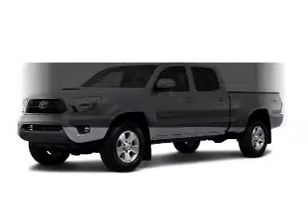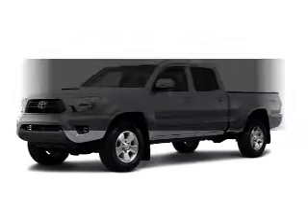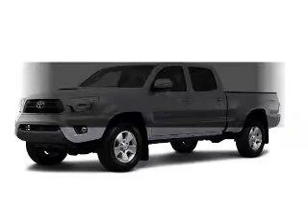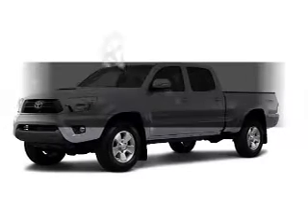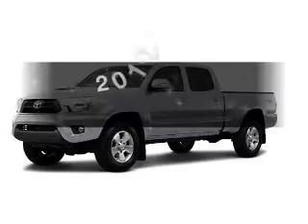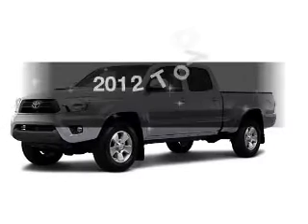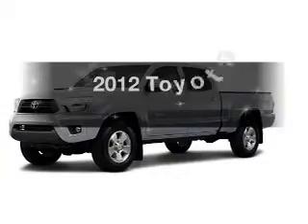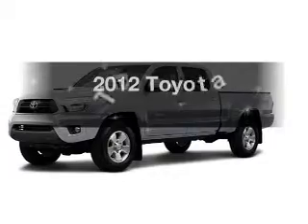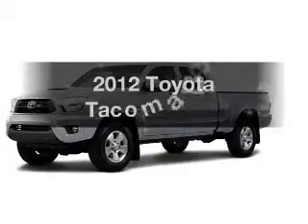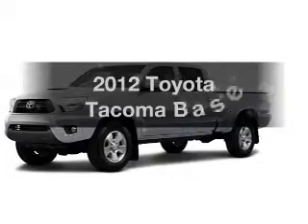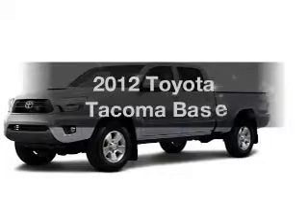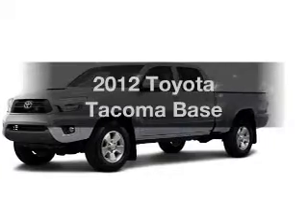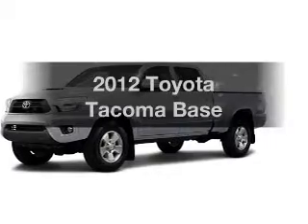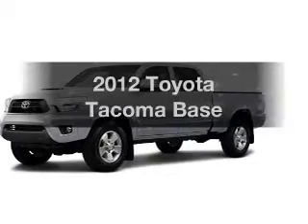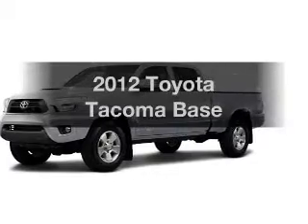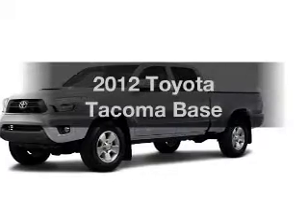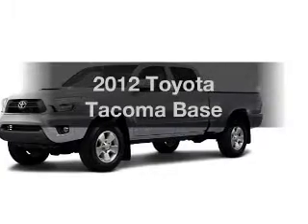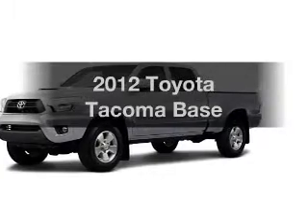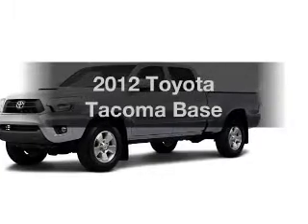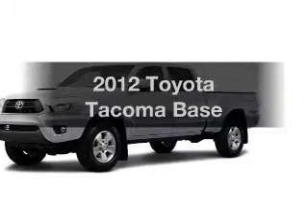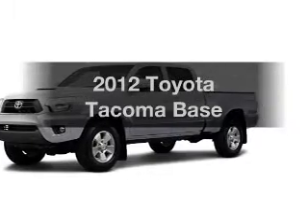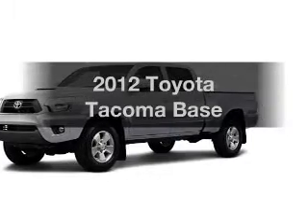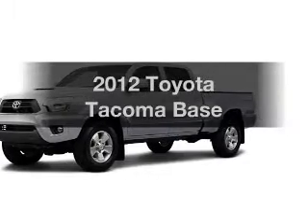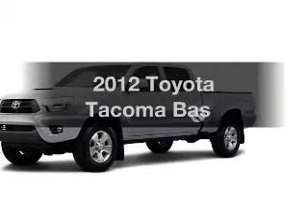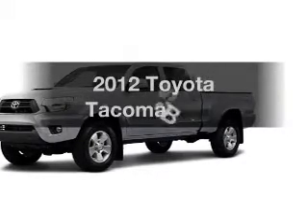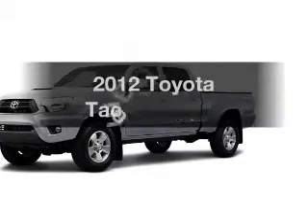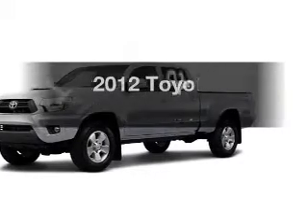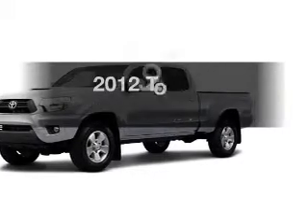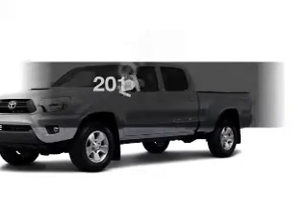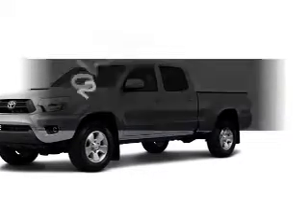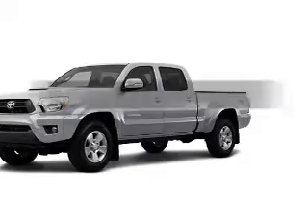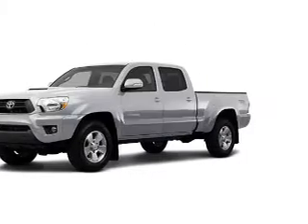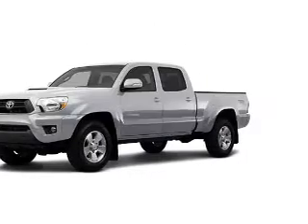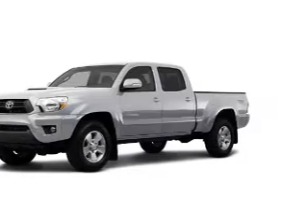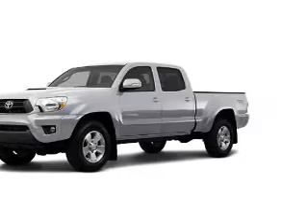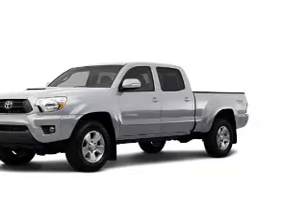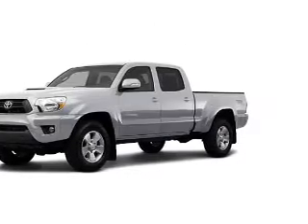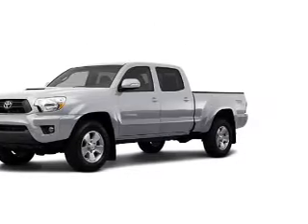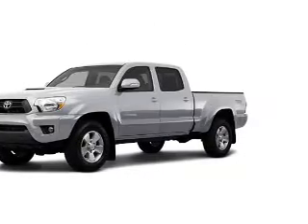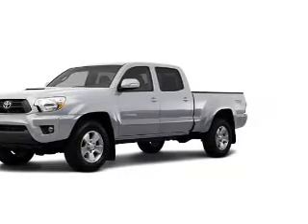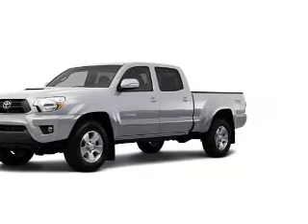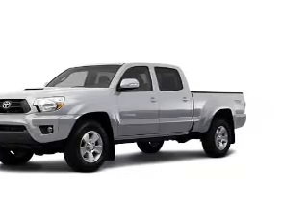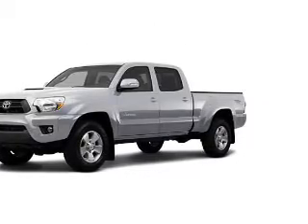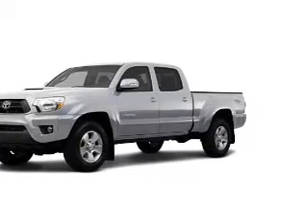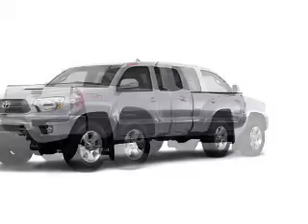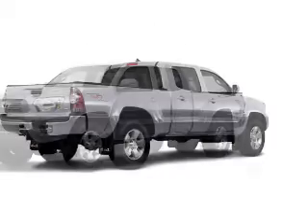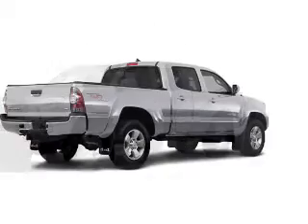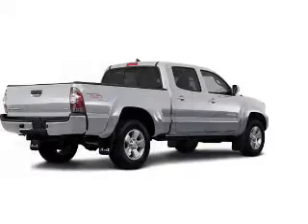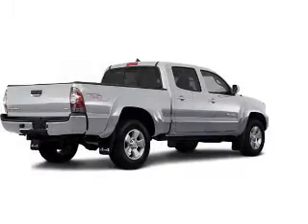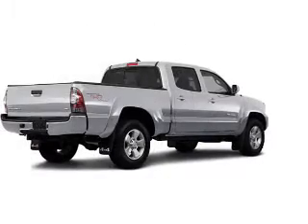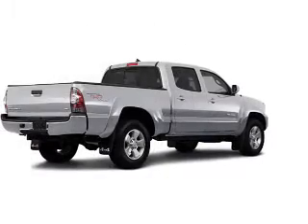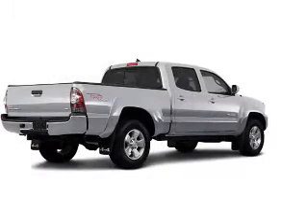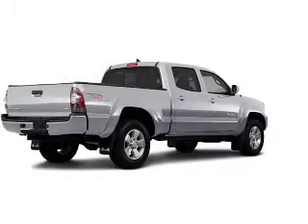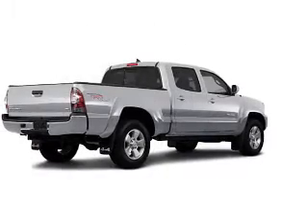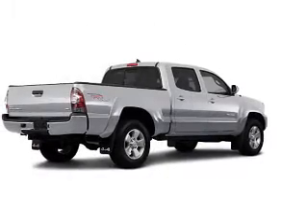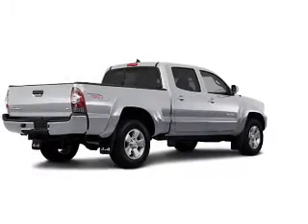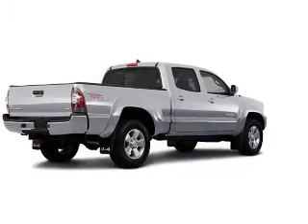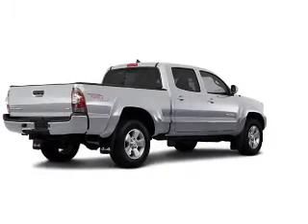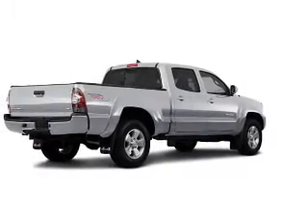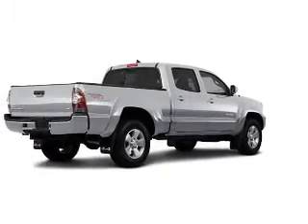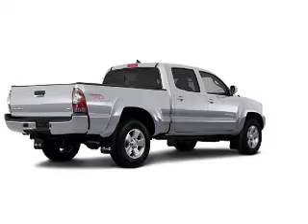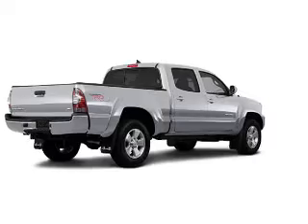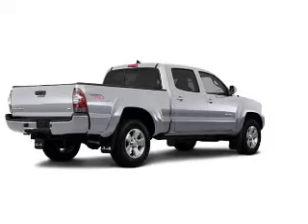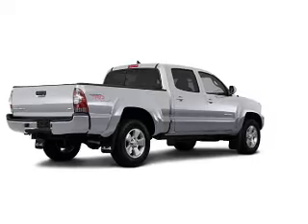Get noticed in this 2012 Toyota Tacoma. Everything you need under one roof with this great vehicle.